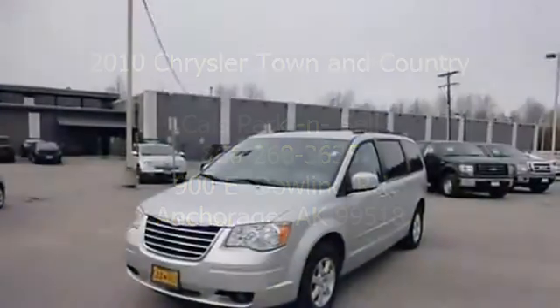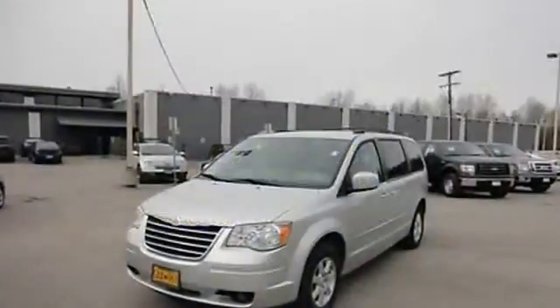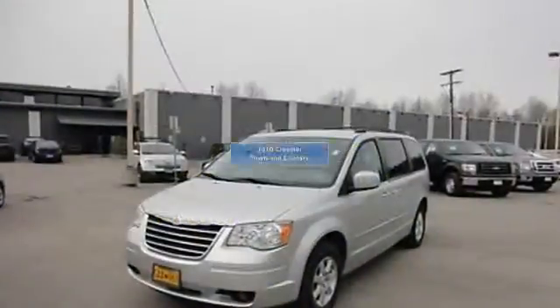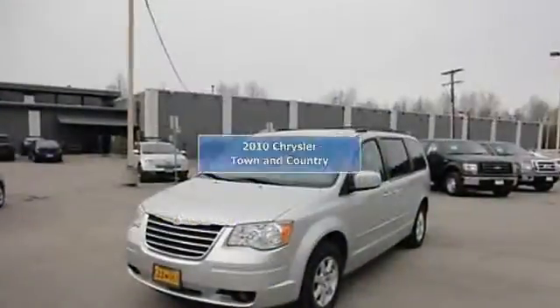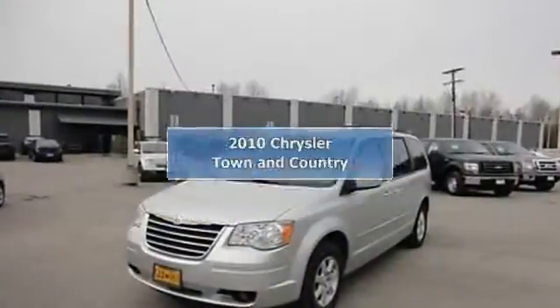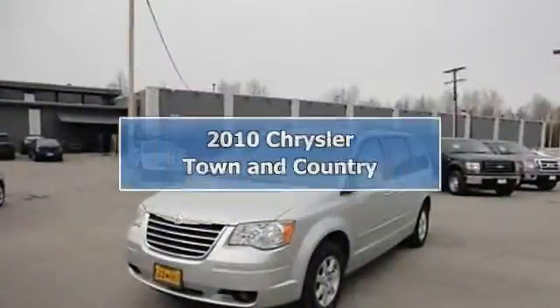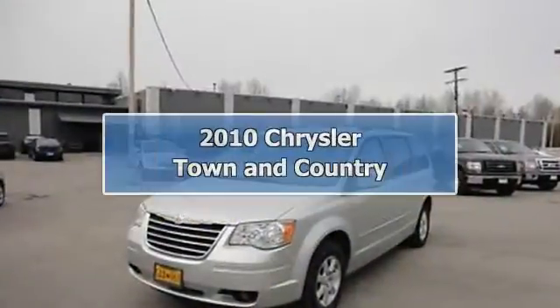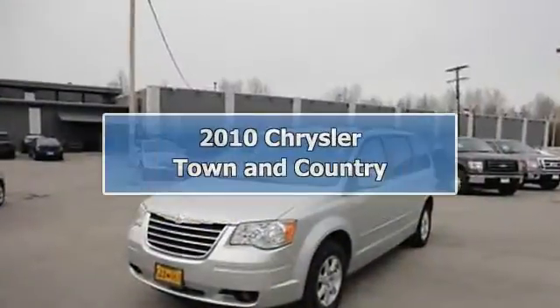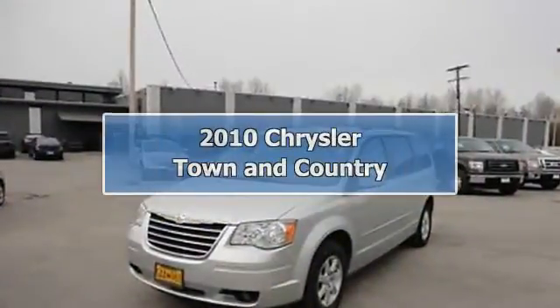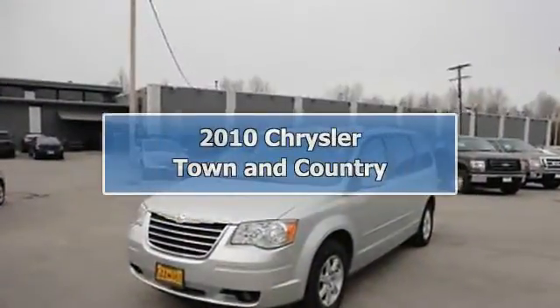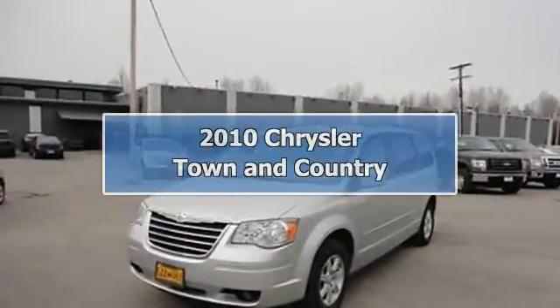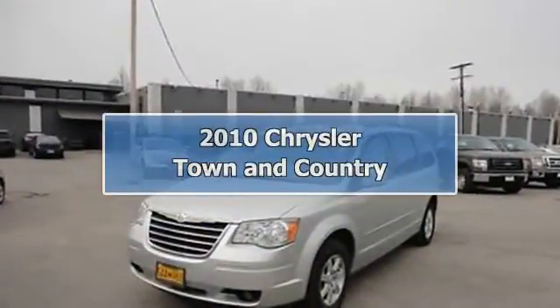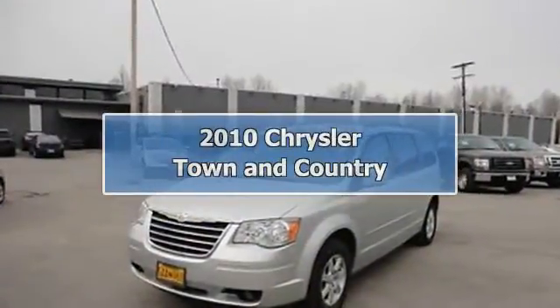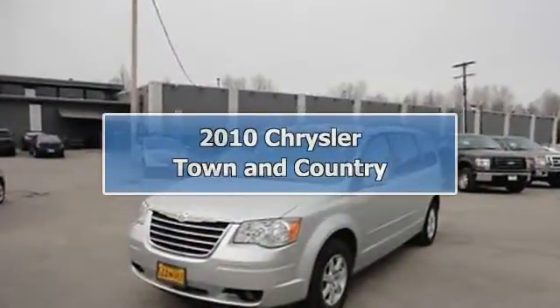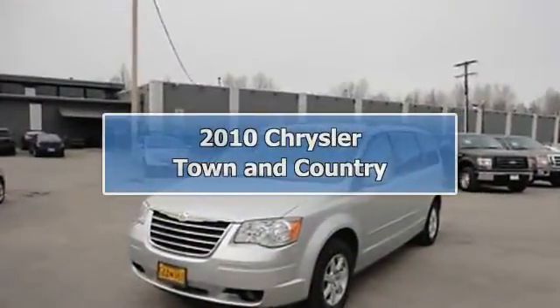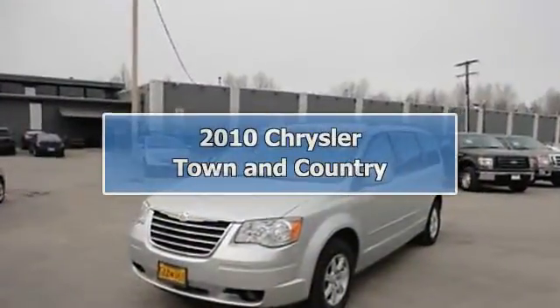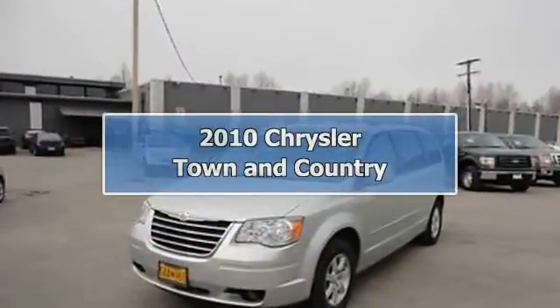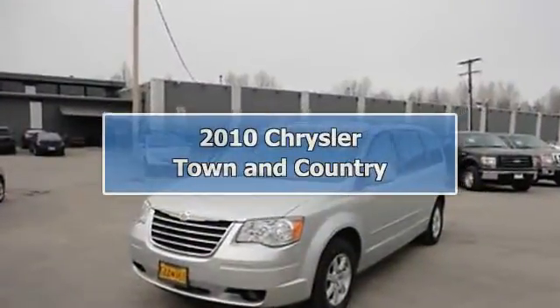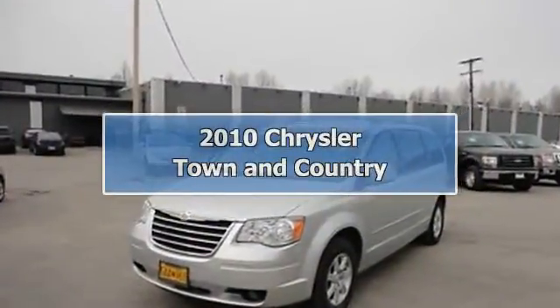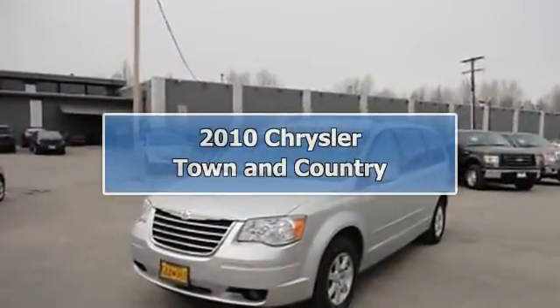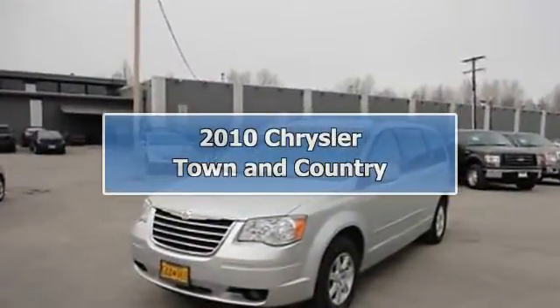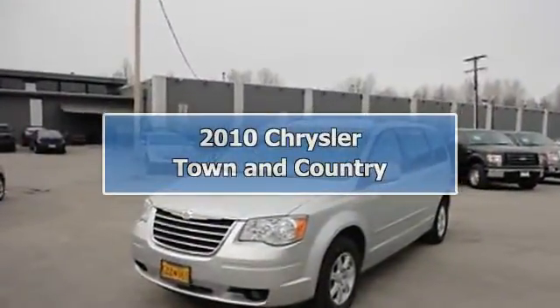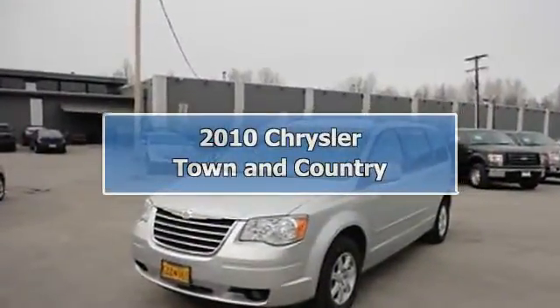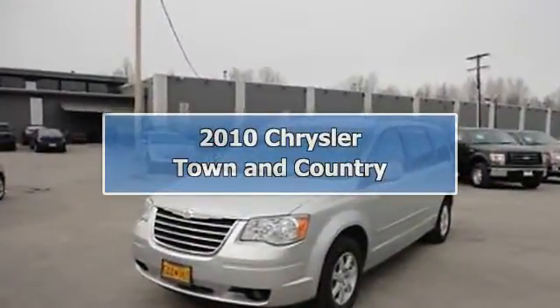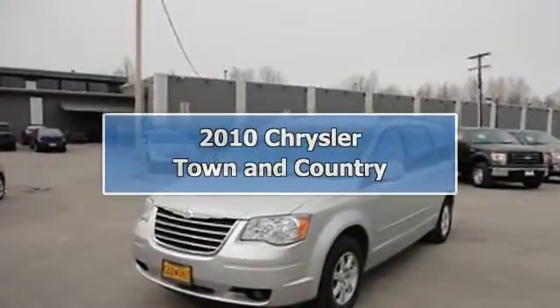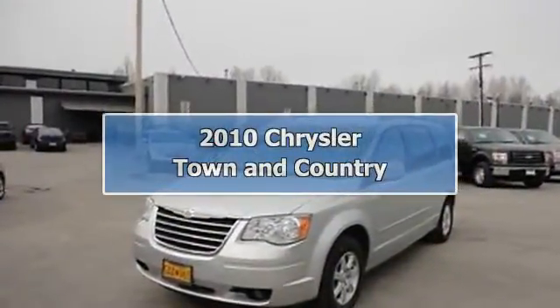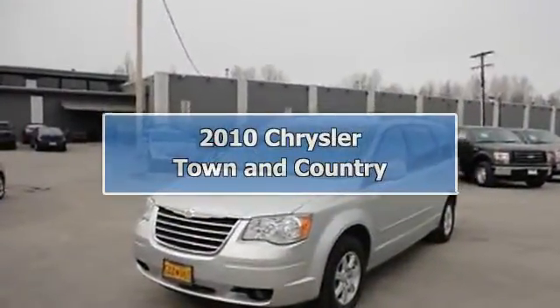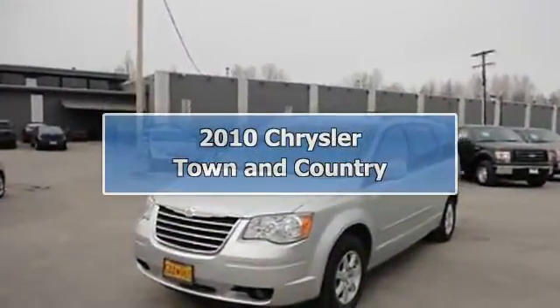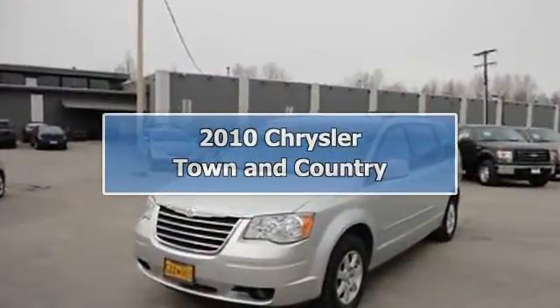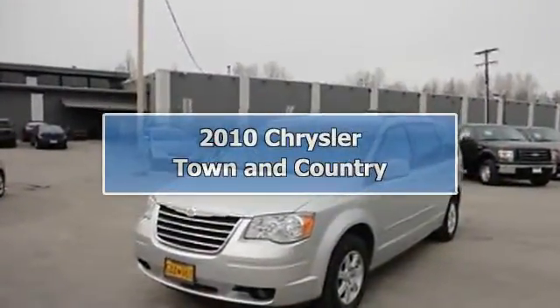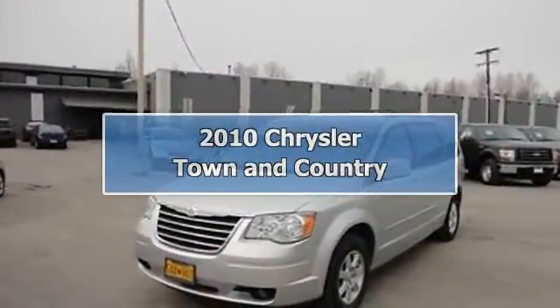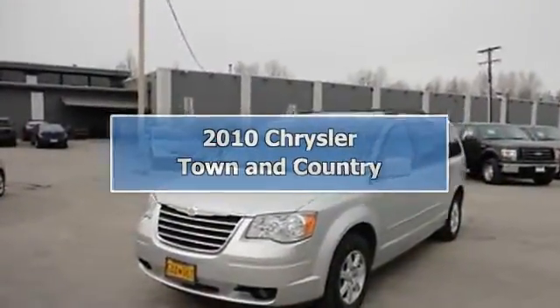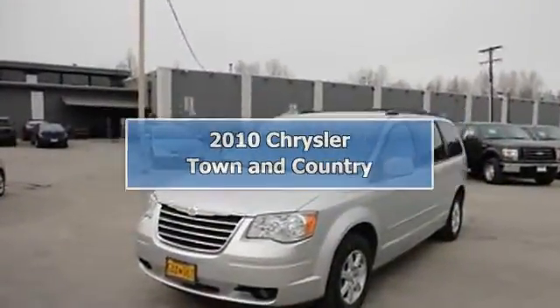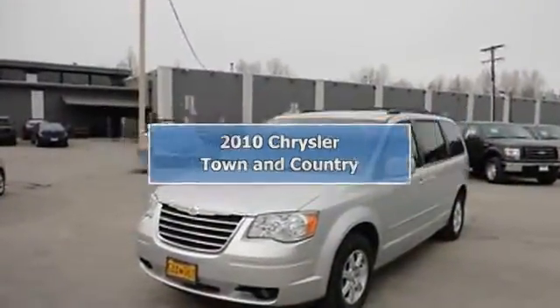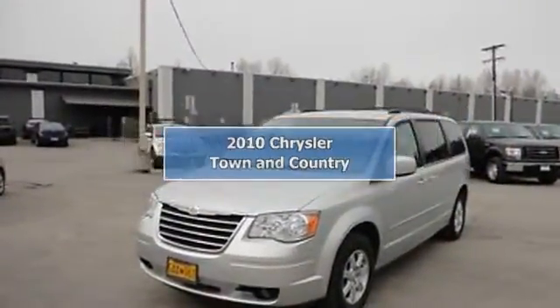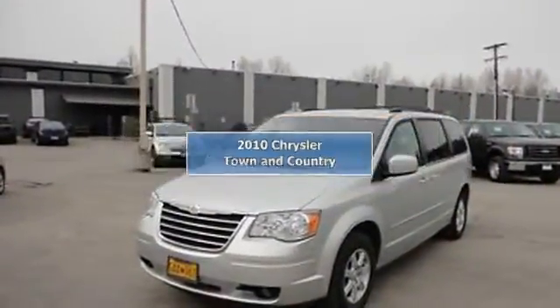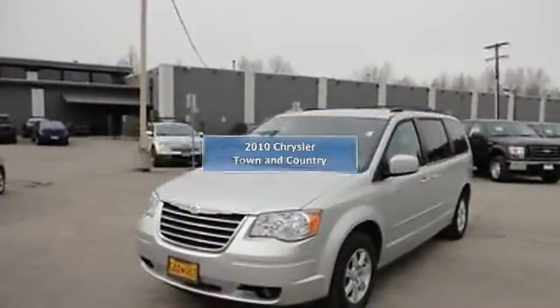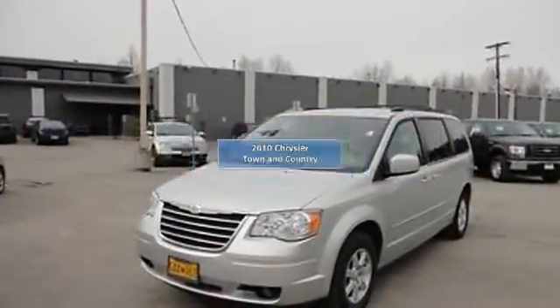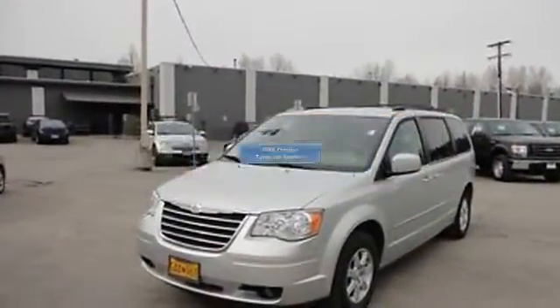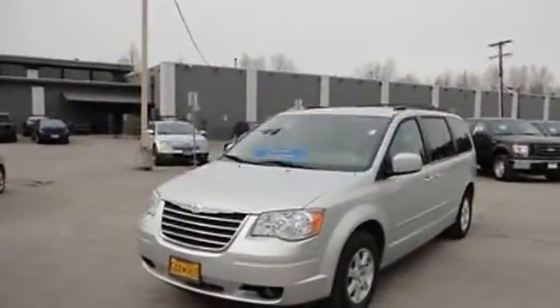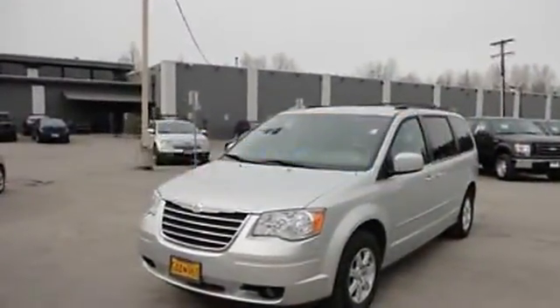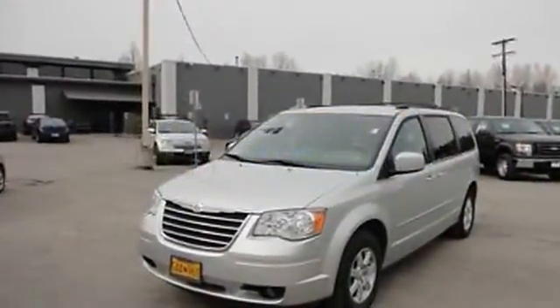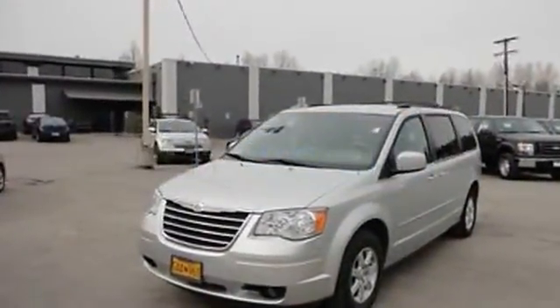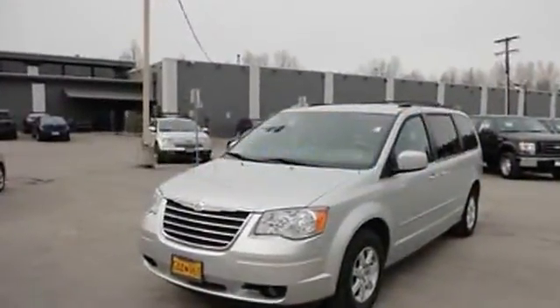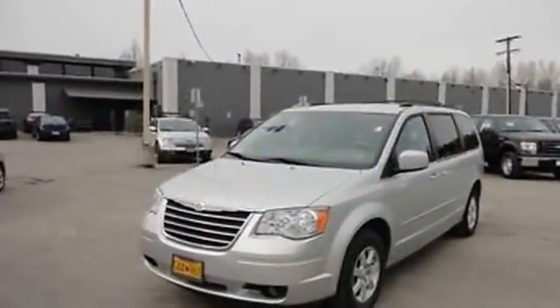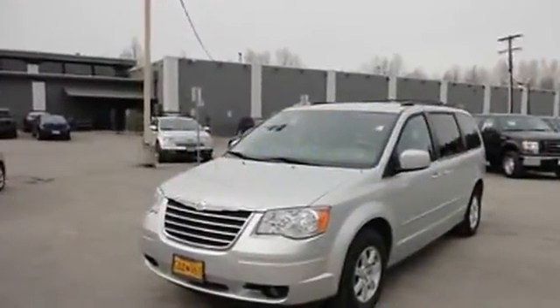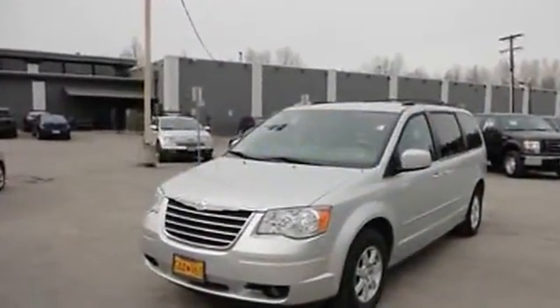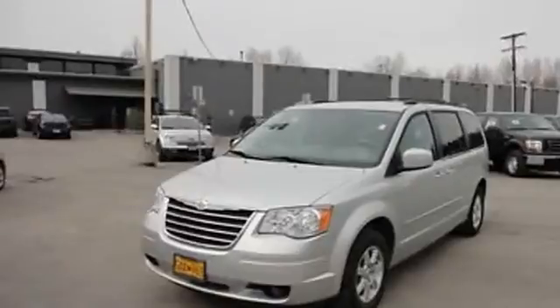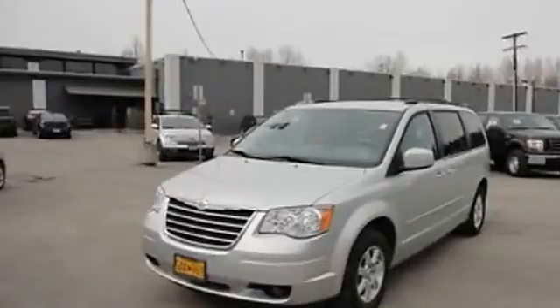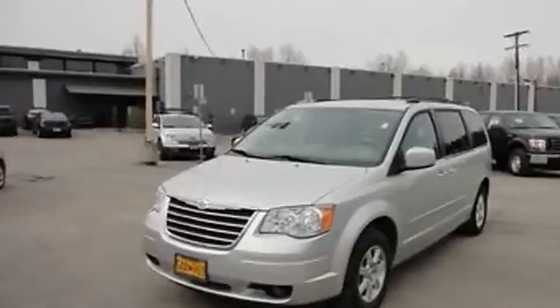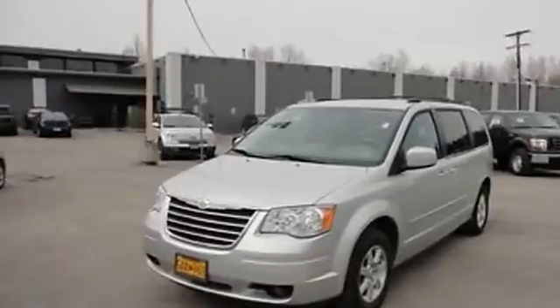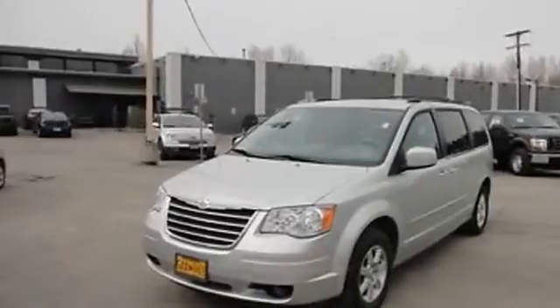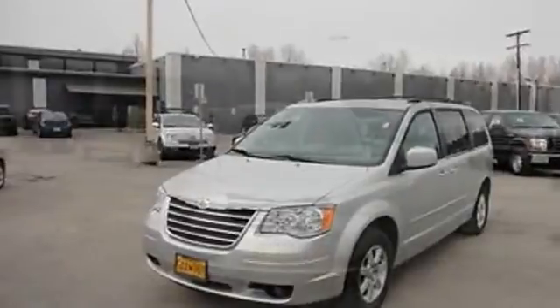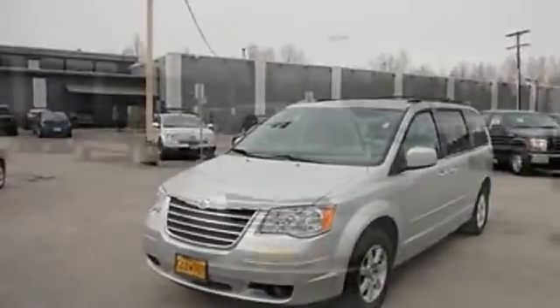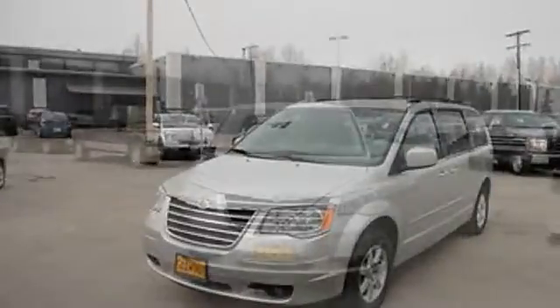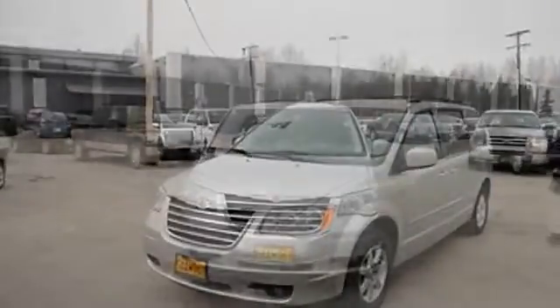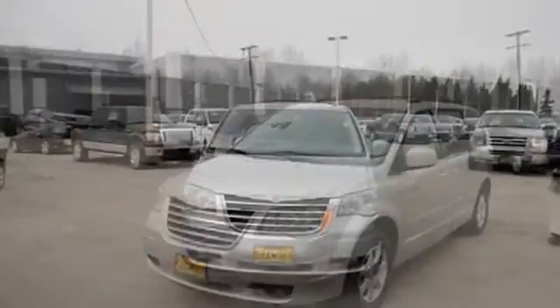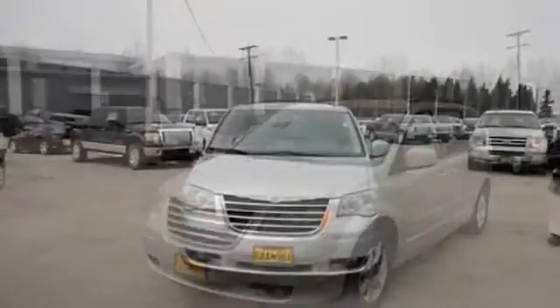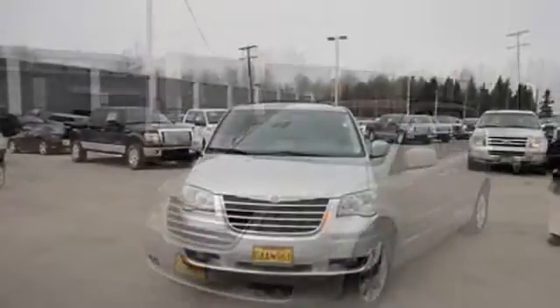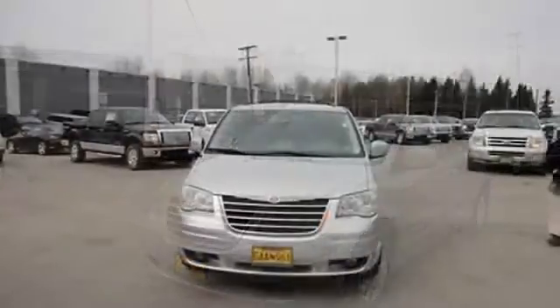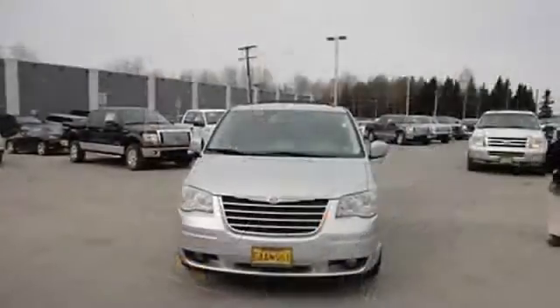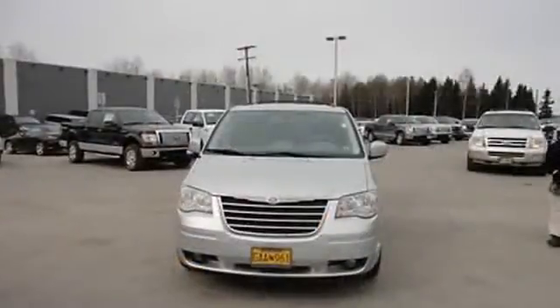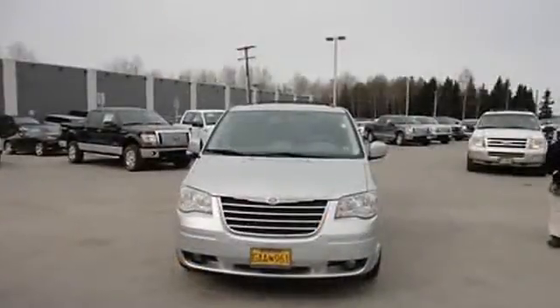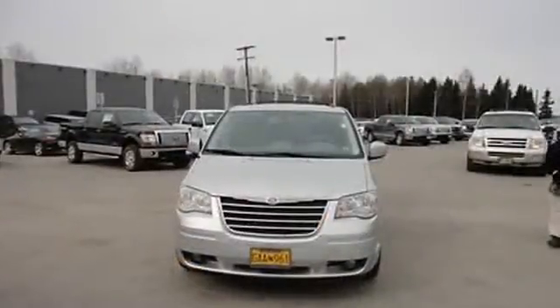2010 Chrysler Town & Country Van. This vehicle features the following equipment.